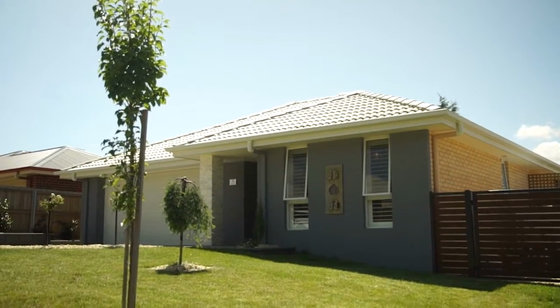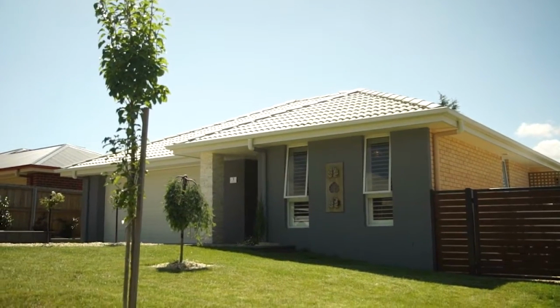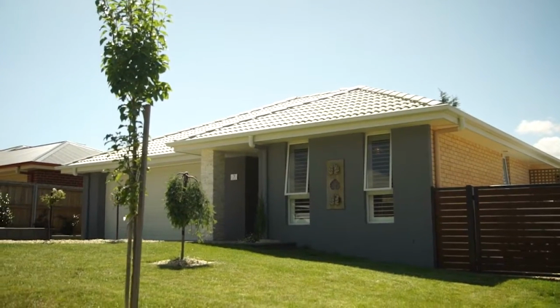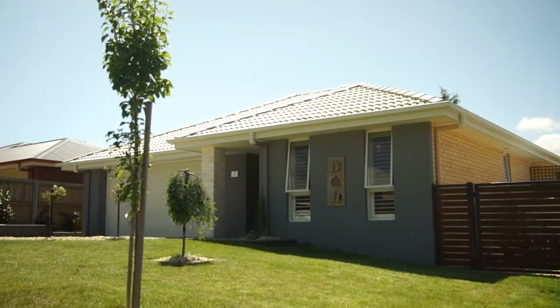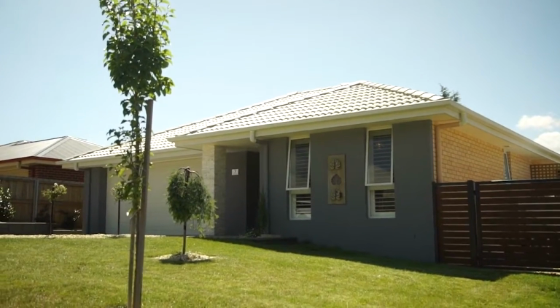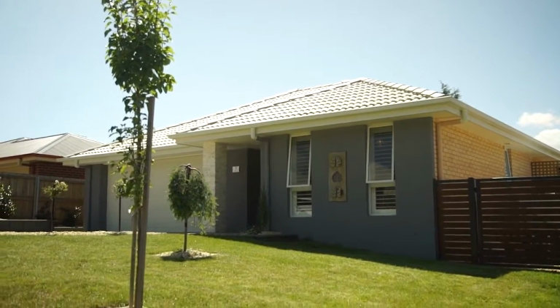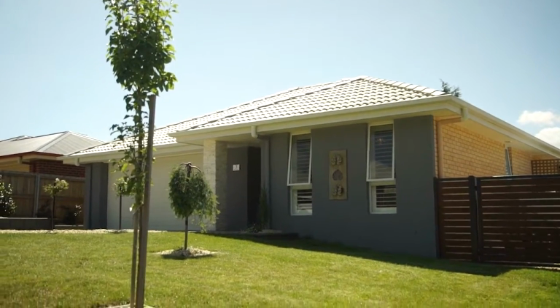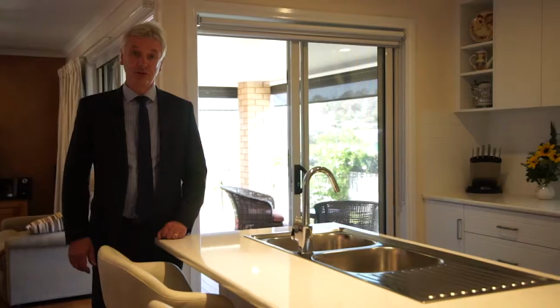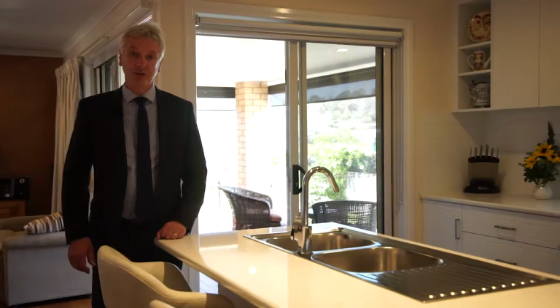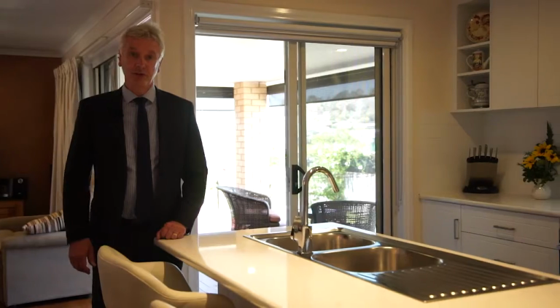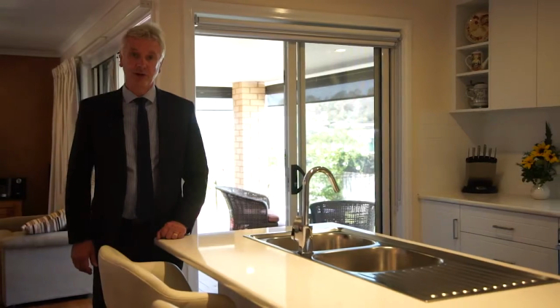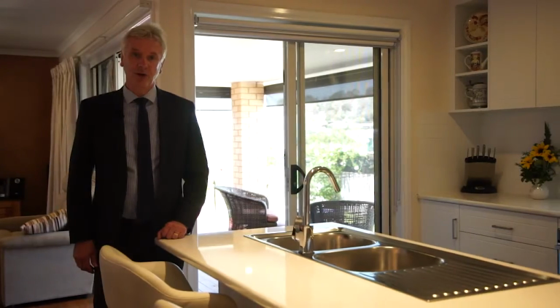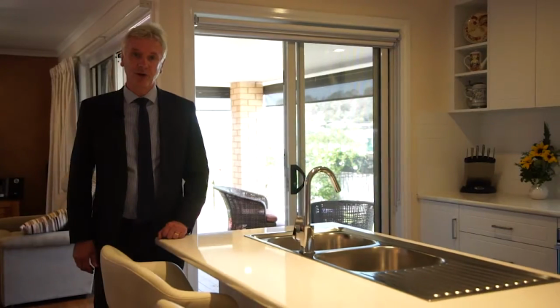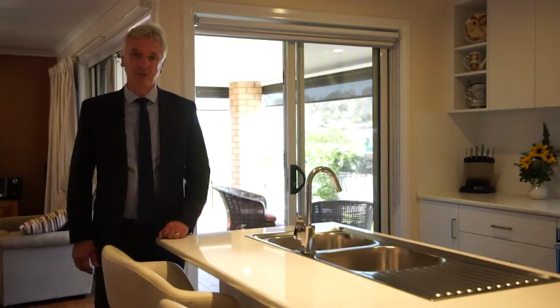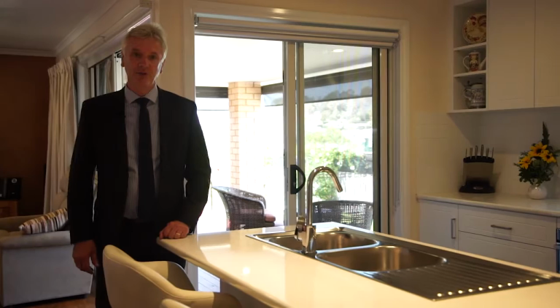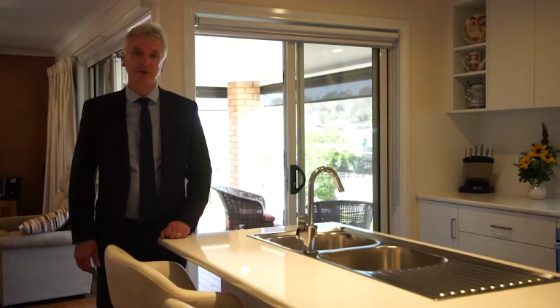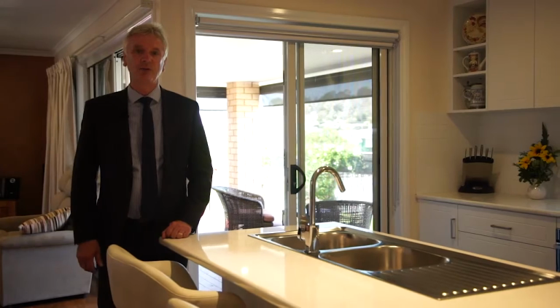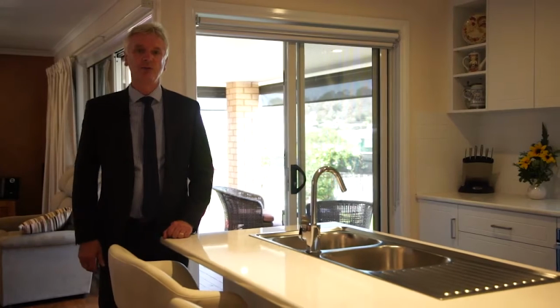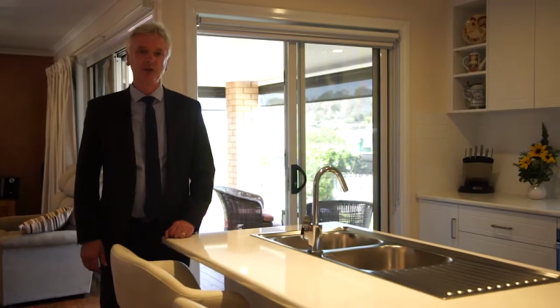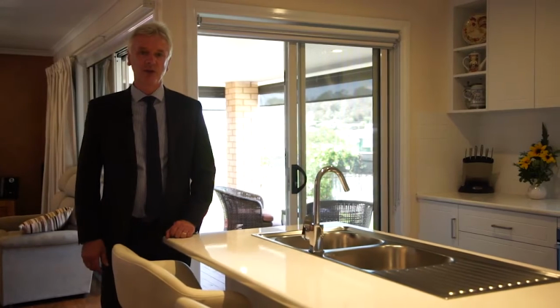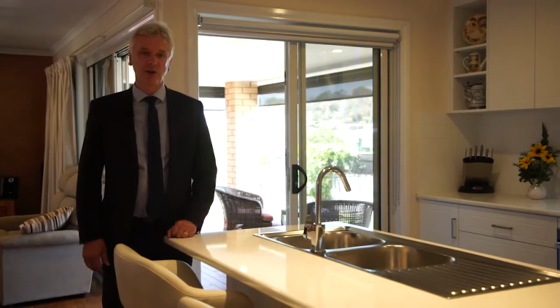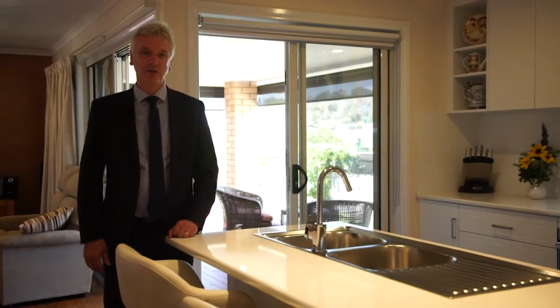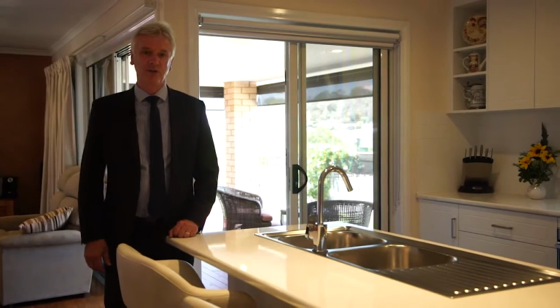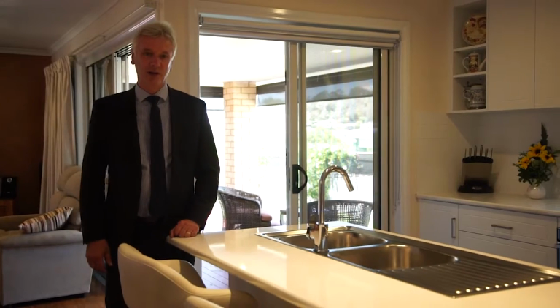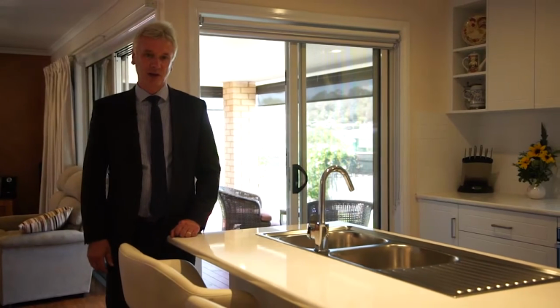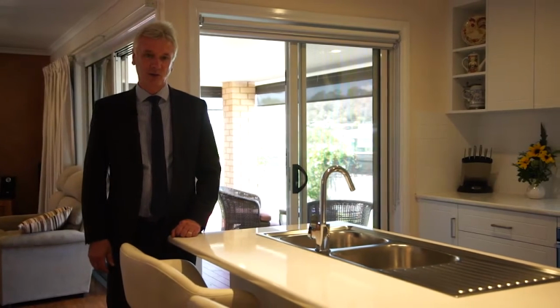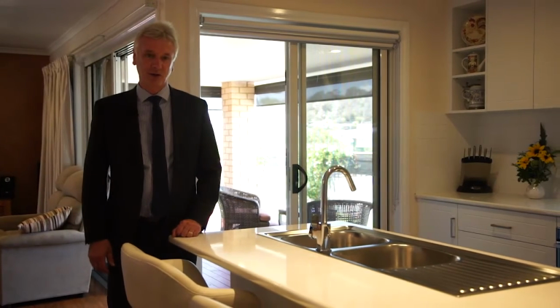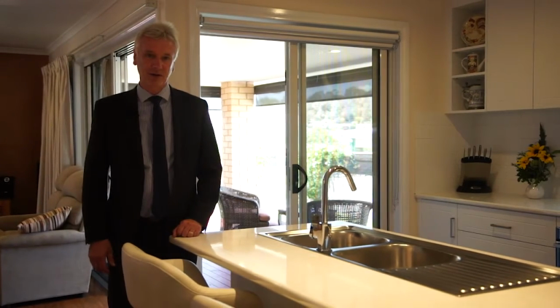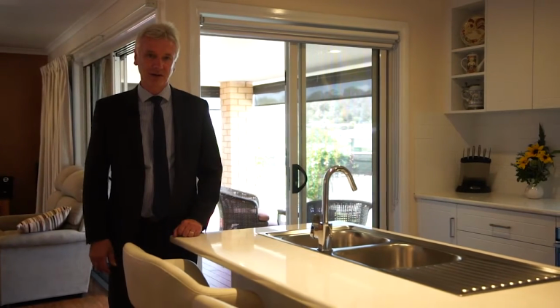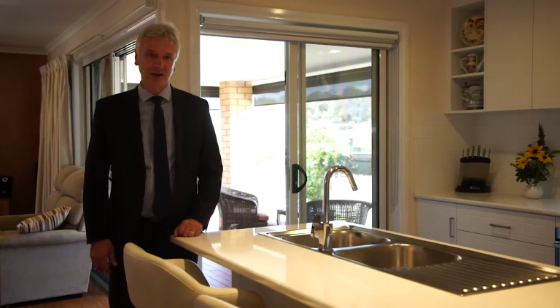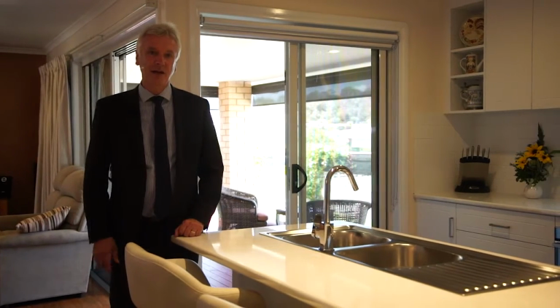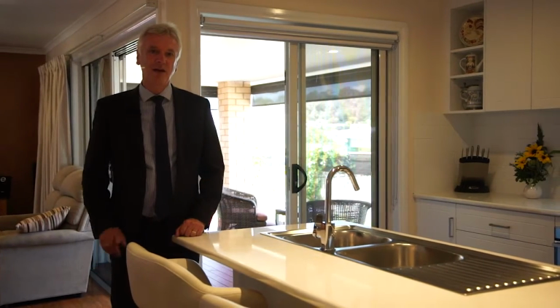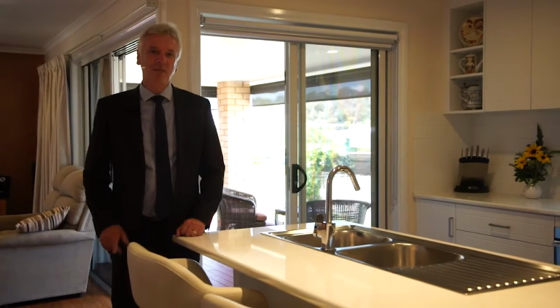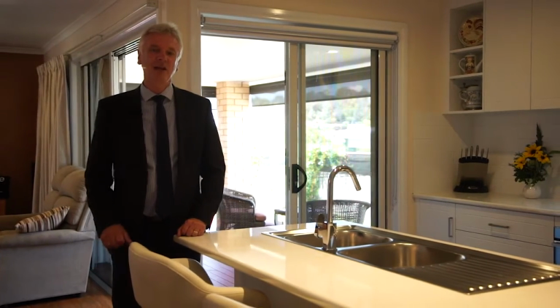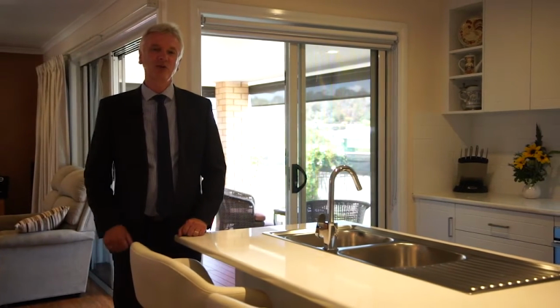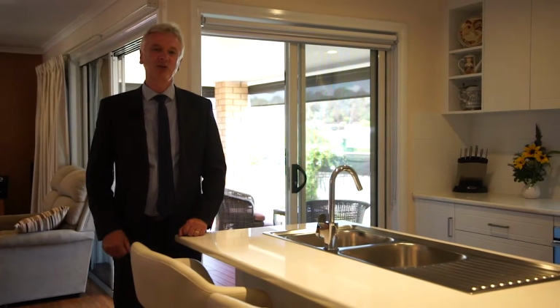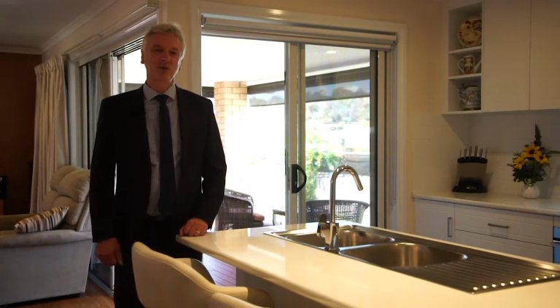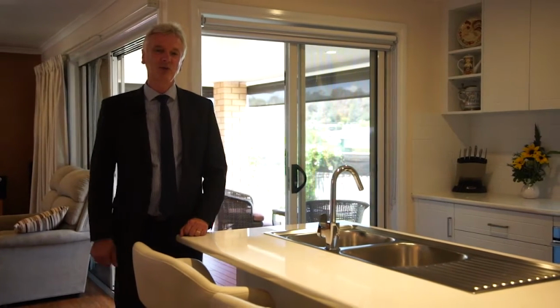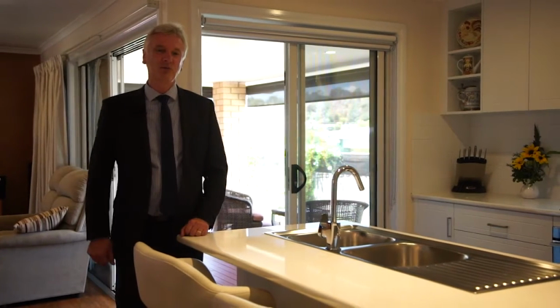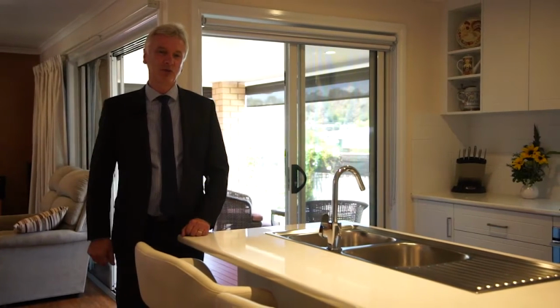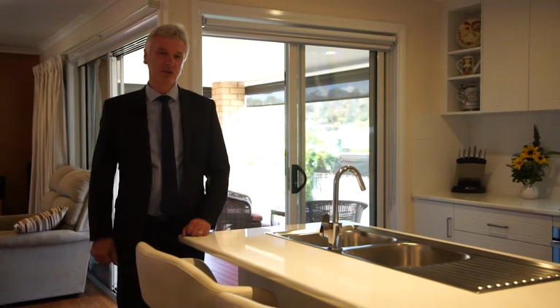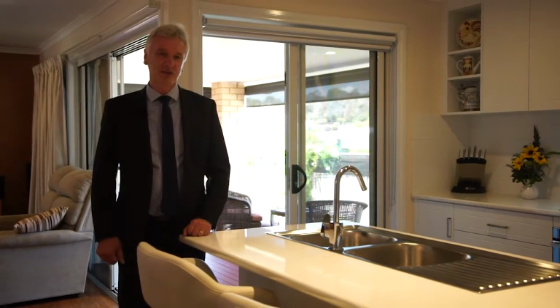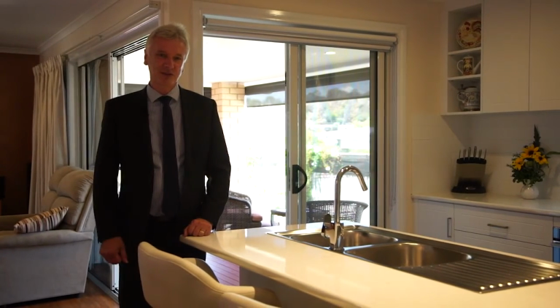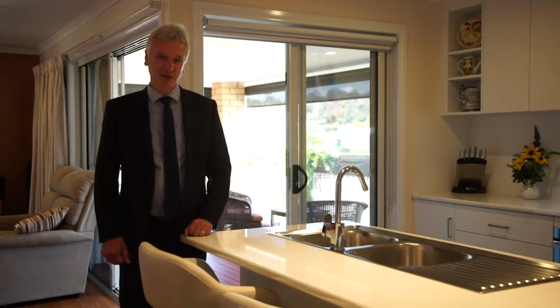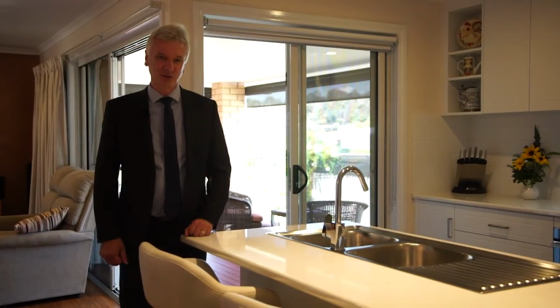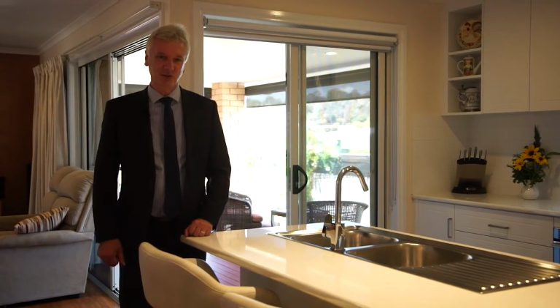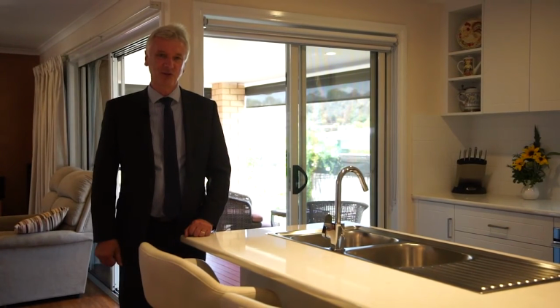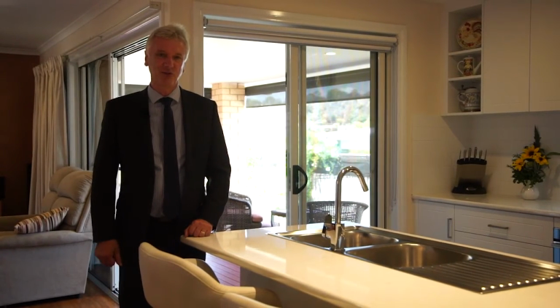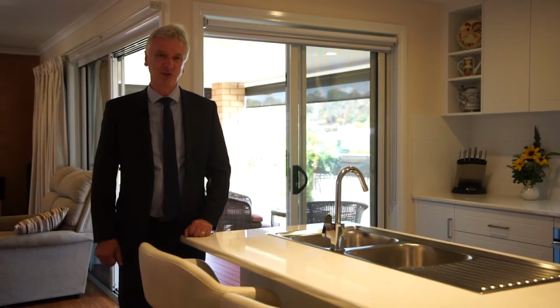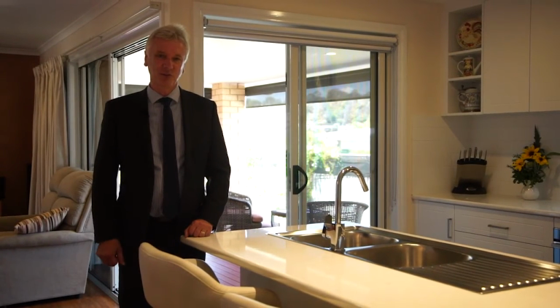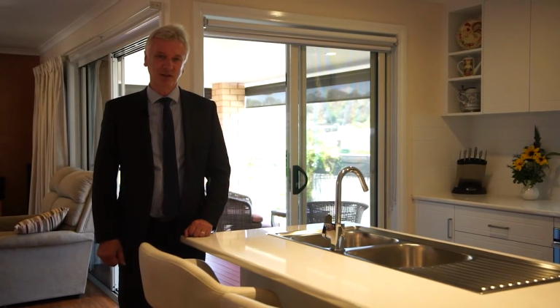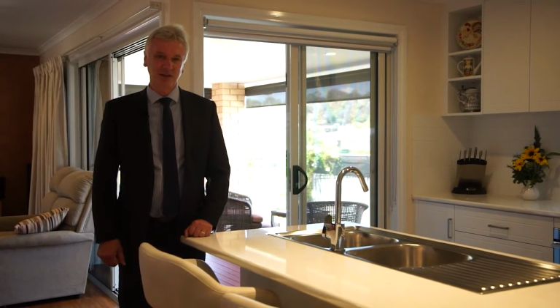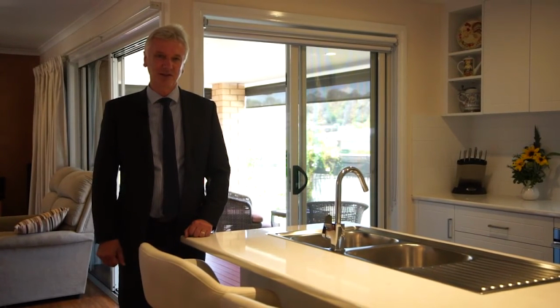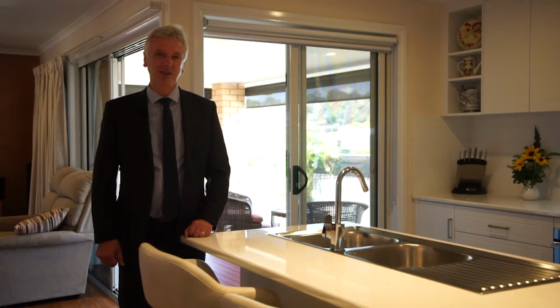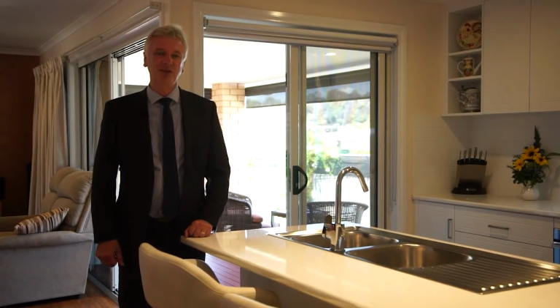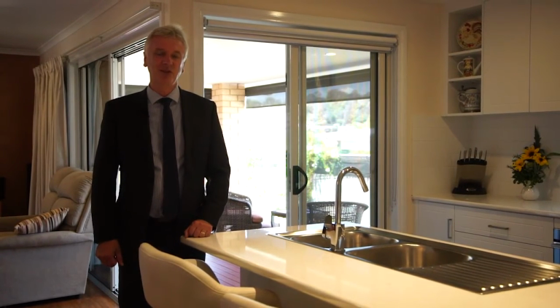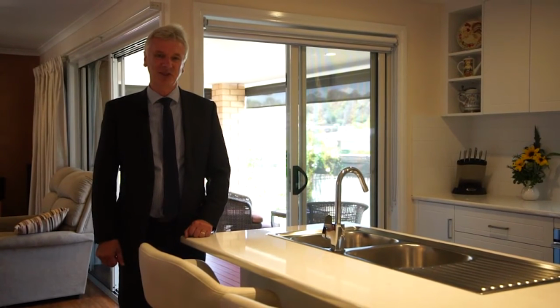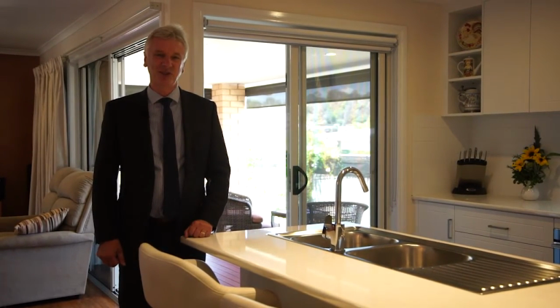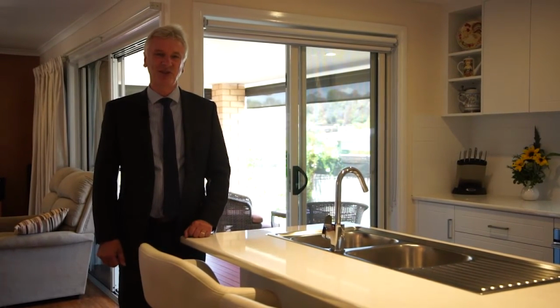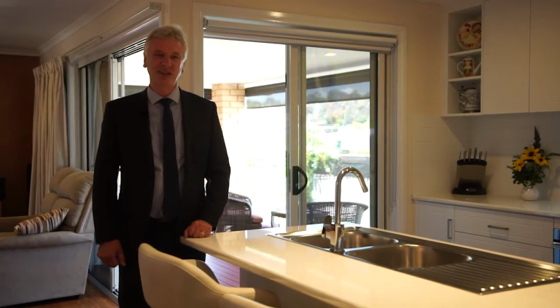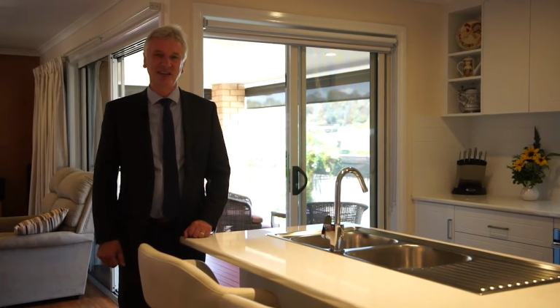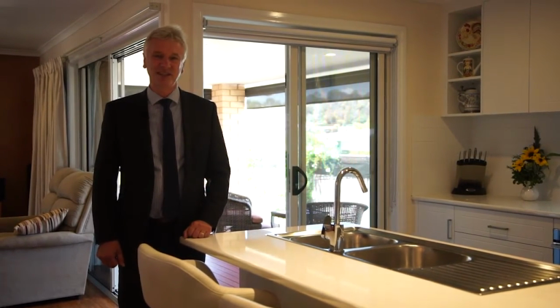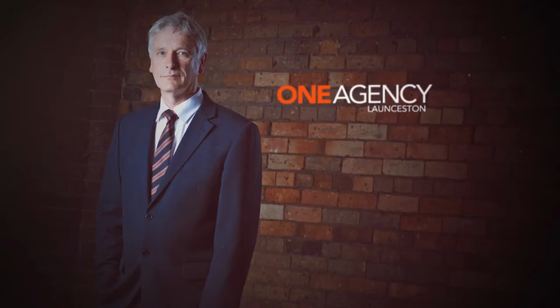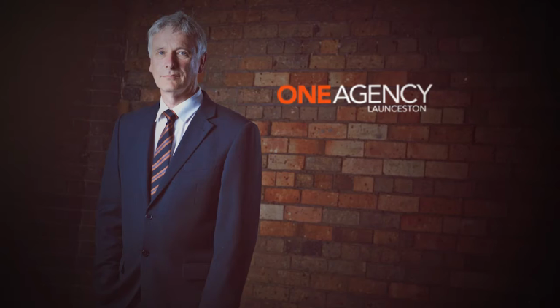Built by Rotondo Homes, who are well known for their quality — make sure you put this home on your shopping list. You'll be so glad you did.